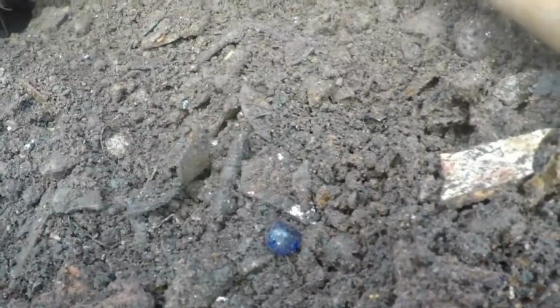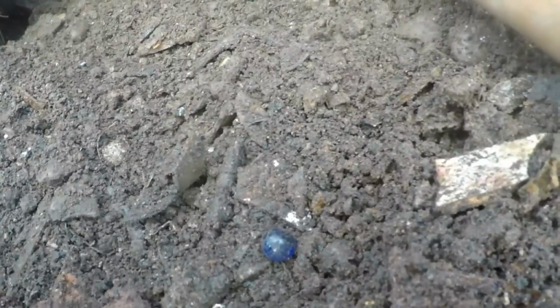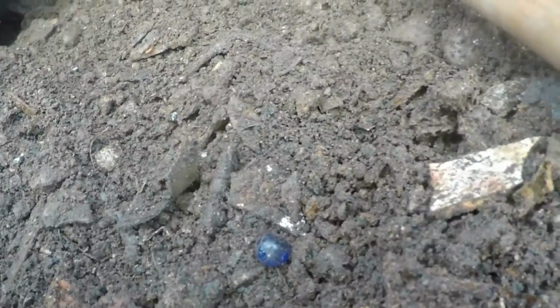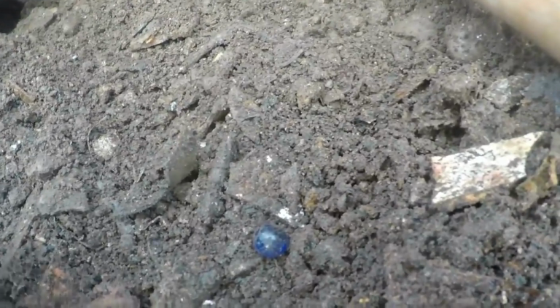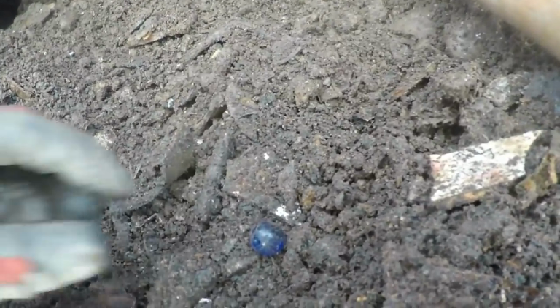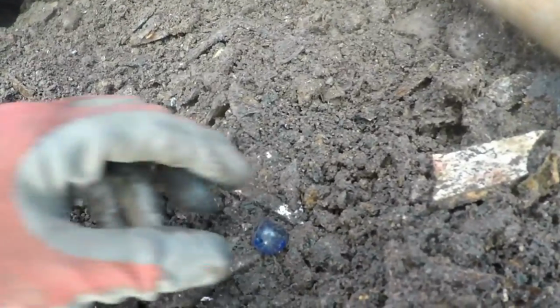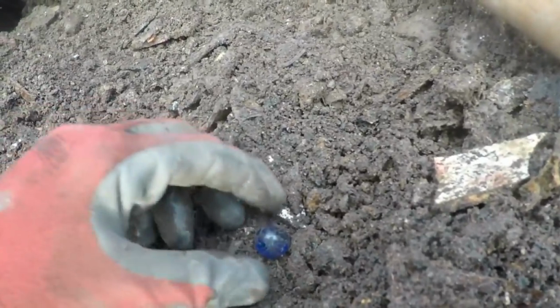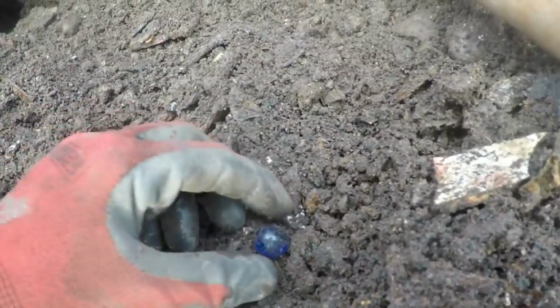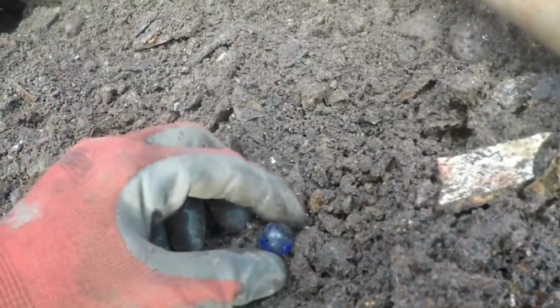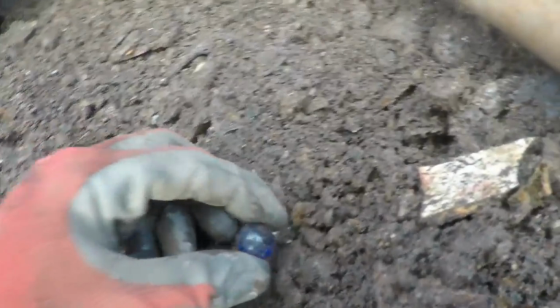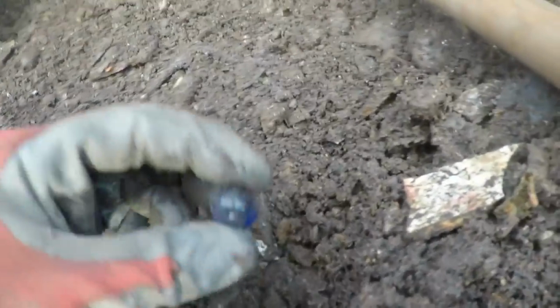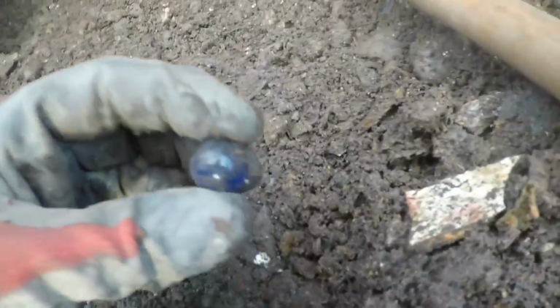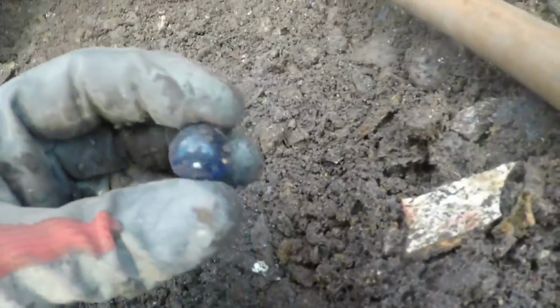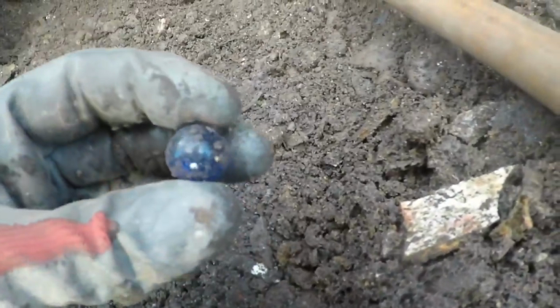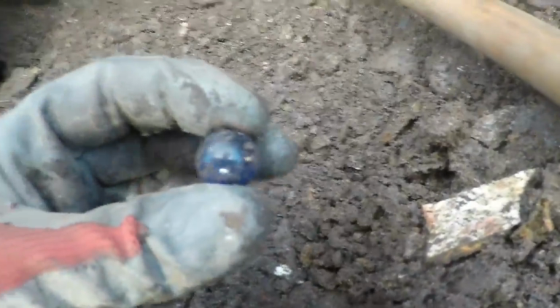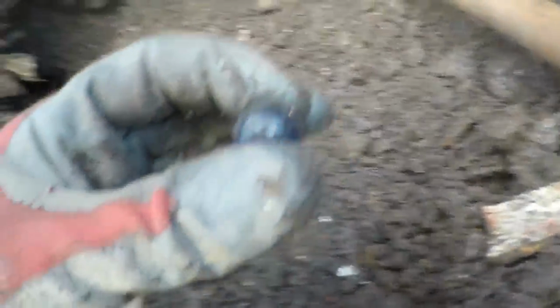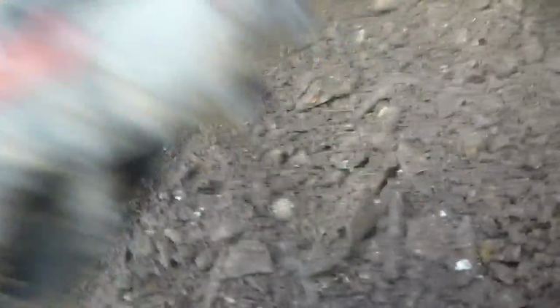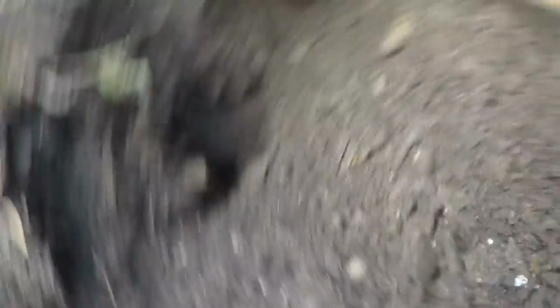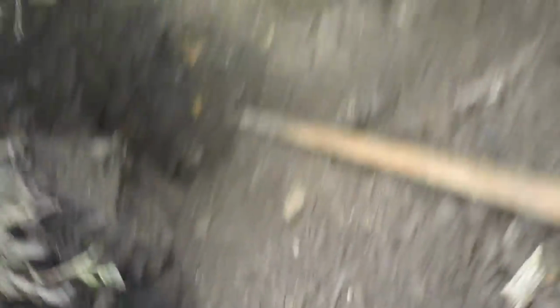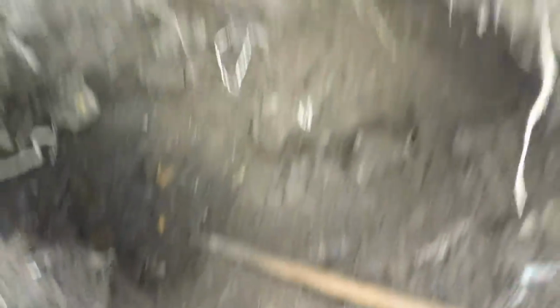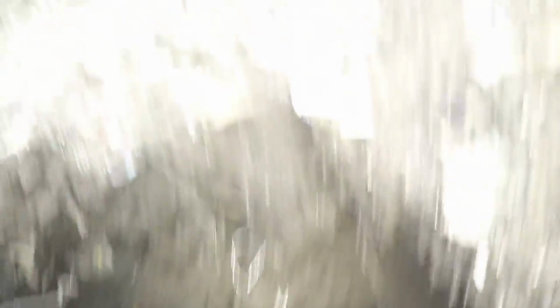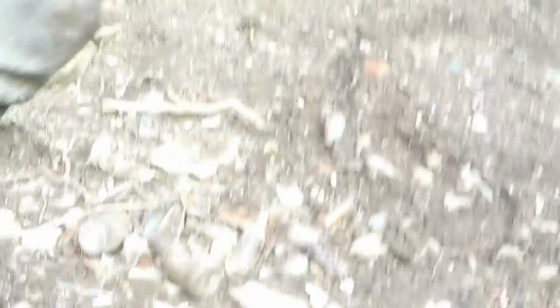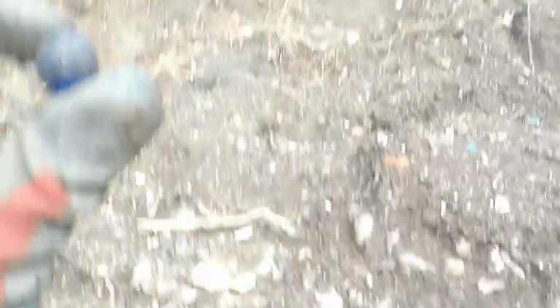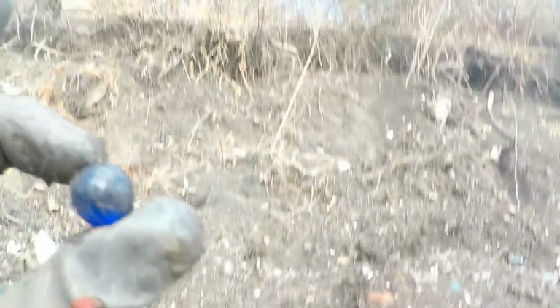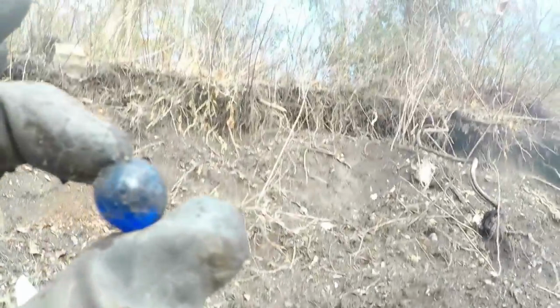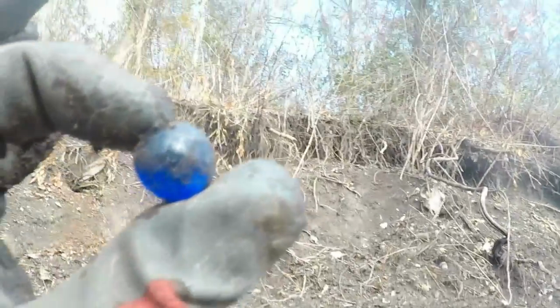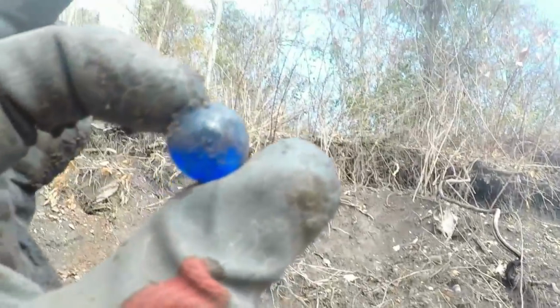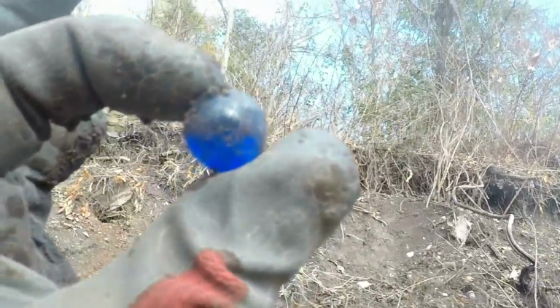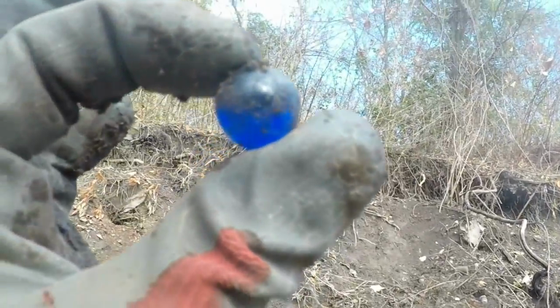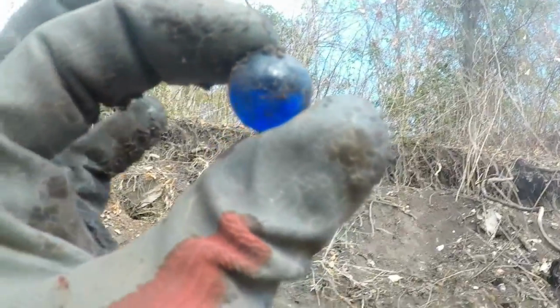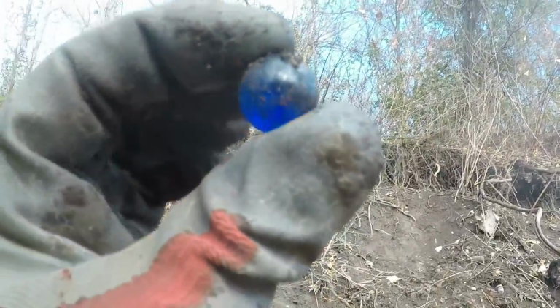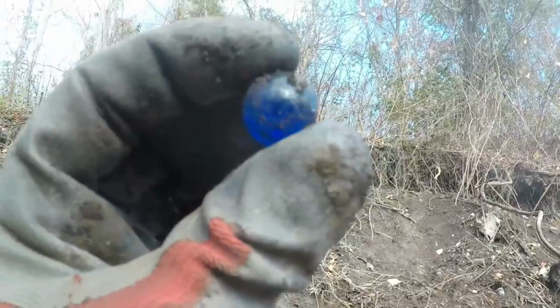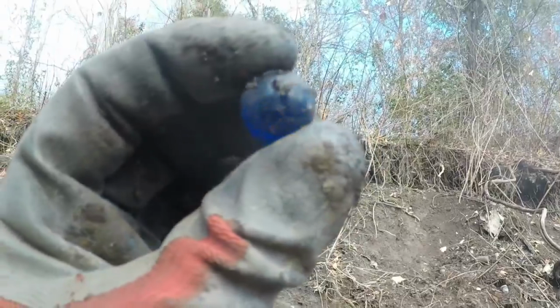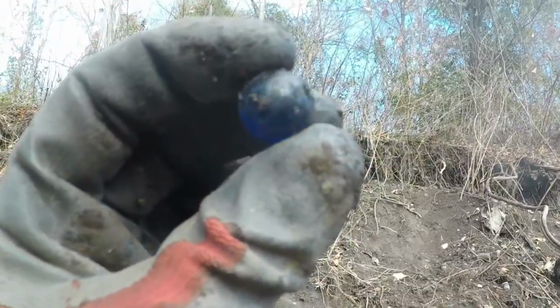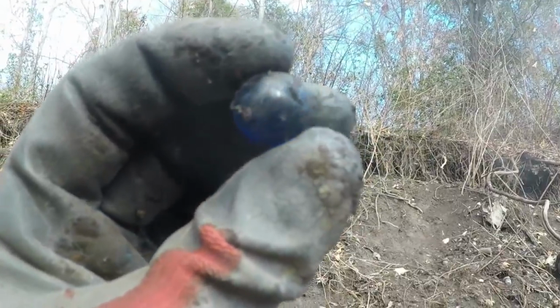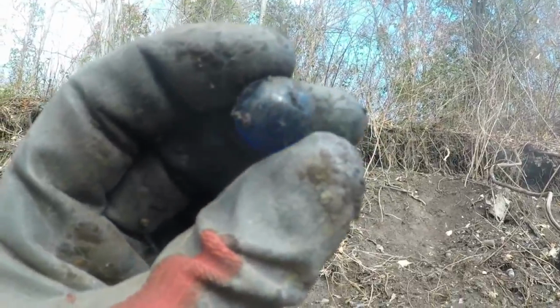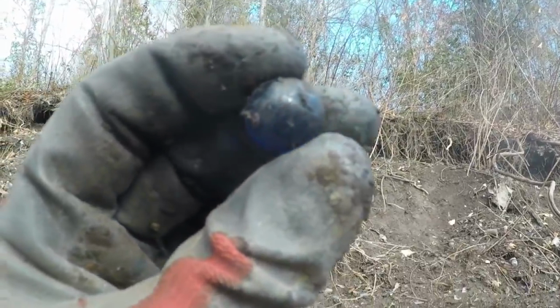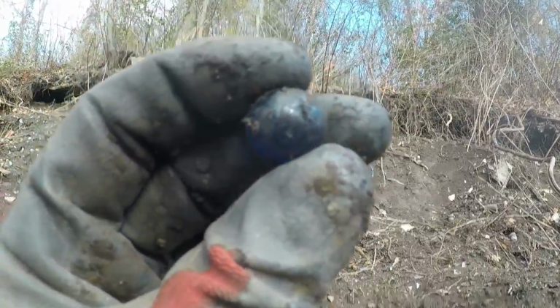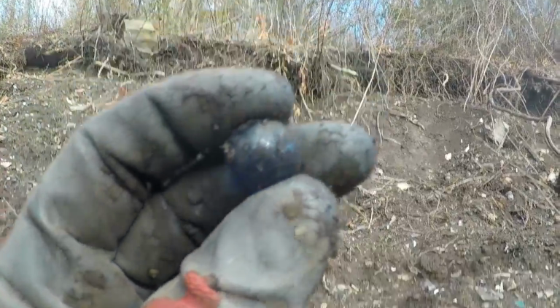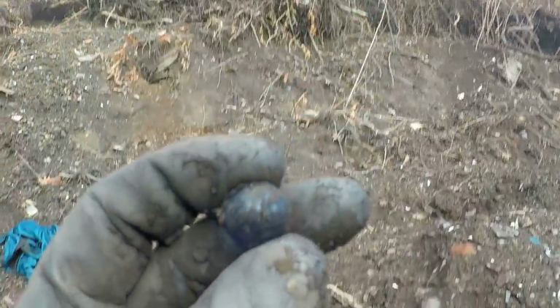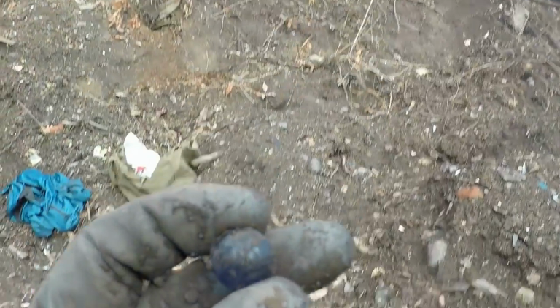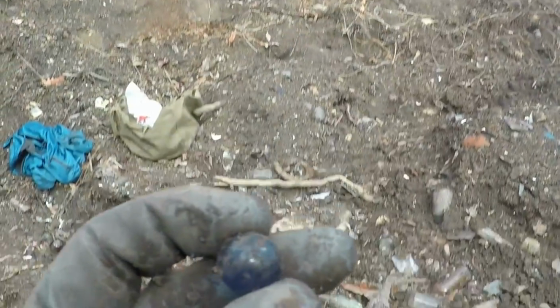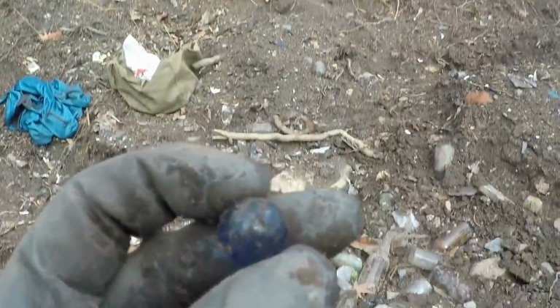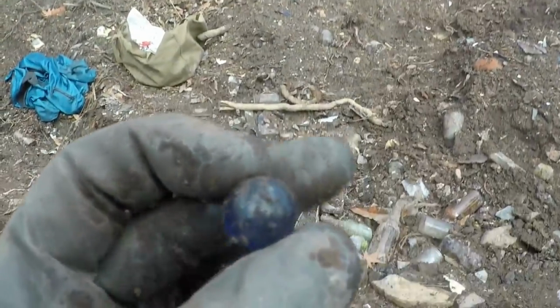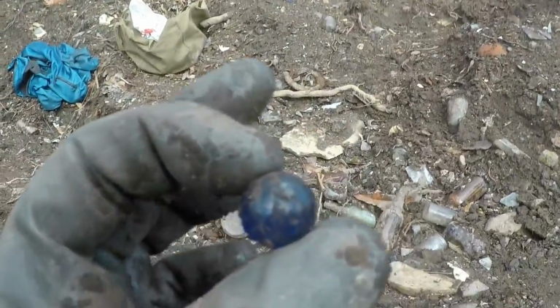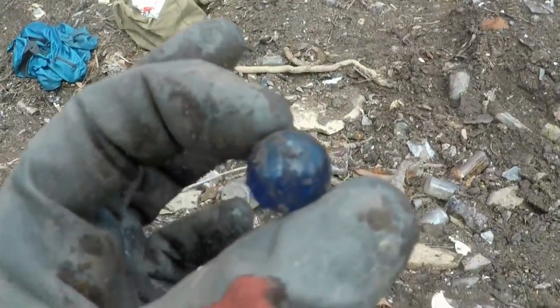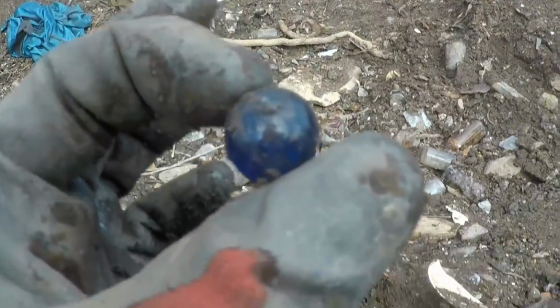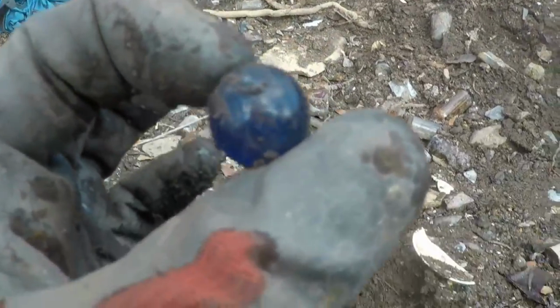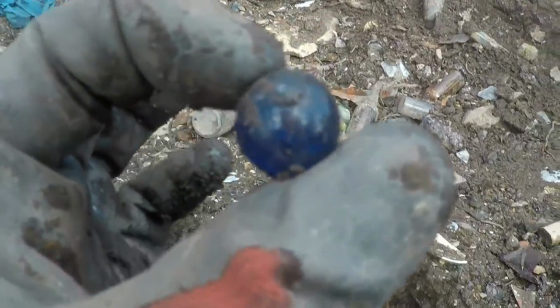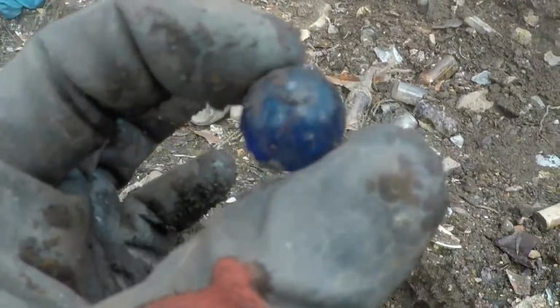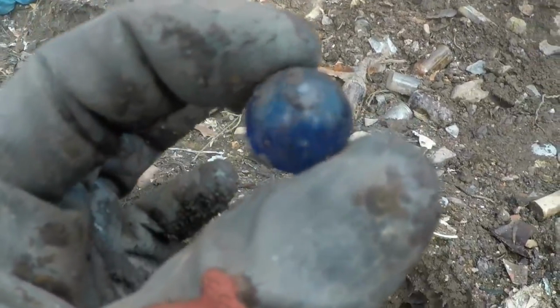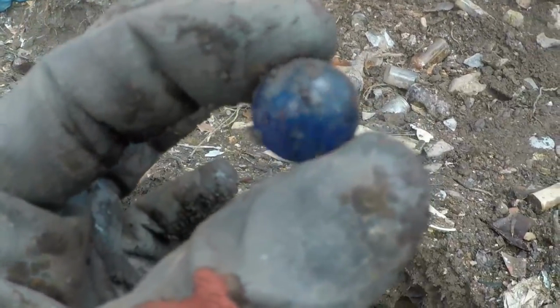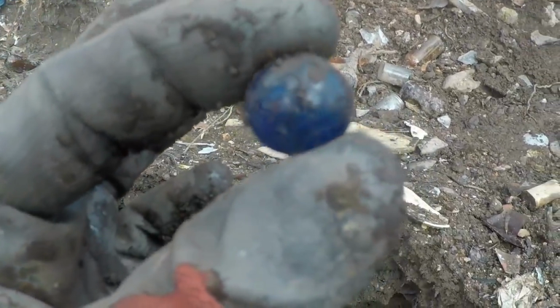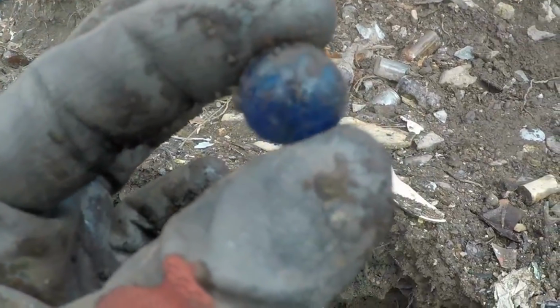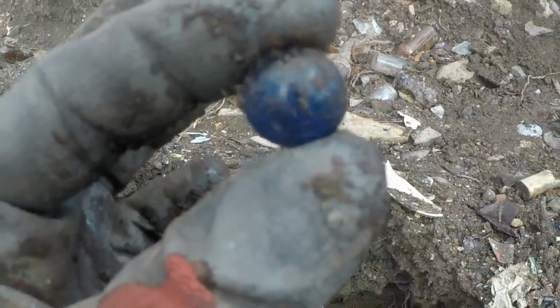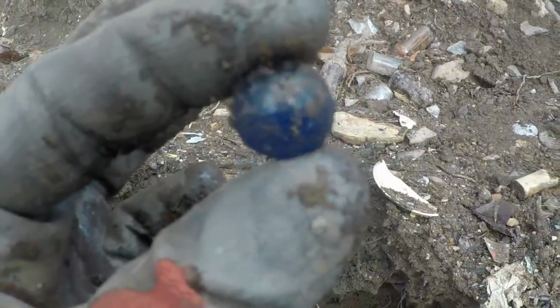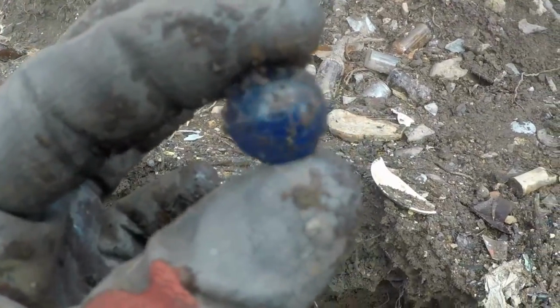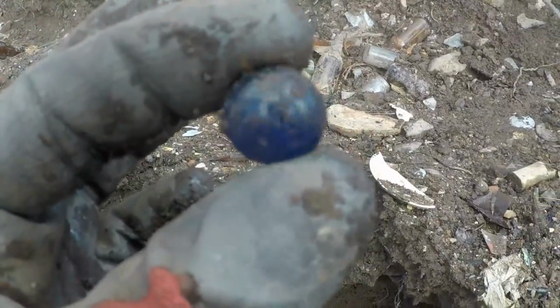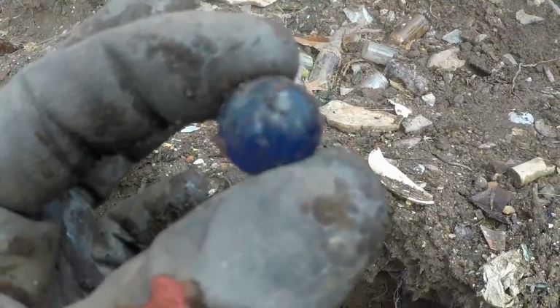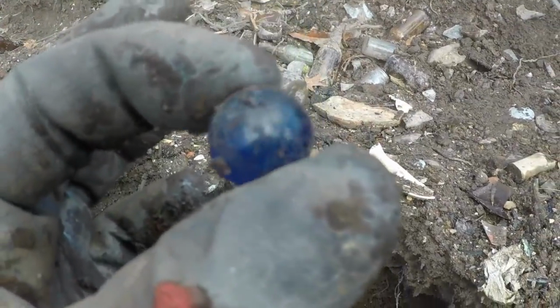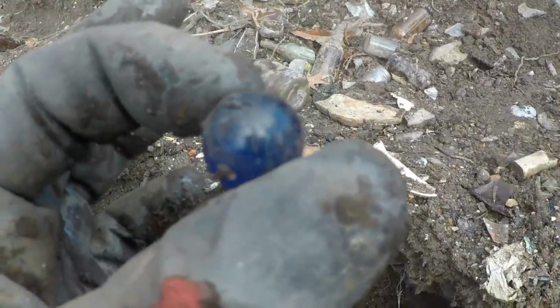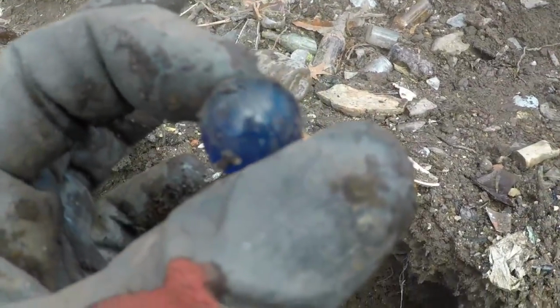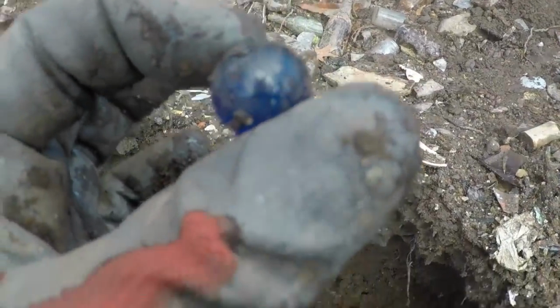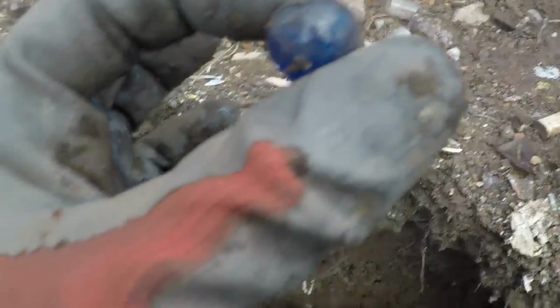I just raked out another marble — it's a cobalt blue one. It's got some wisps on it. It's pretty nice.